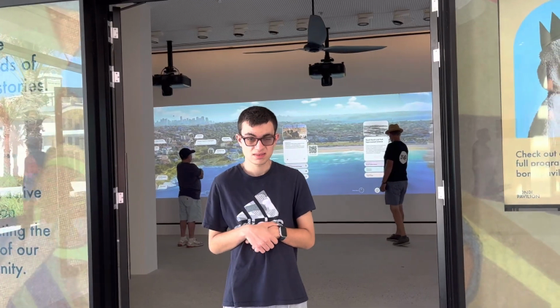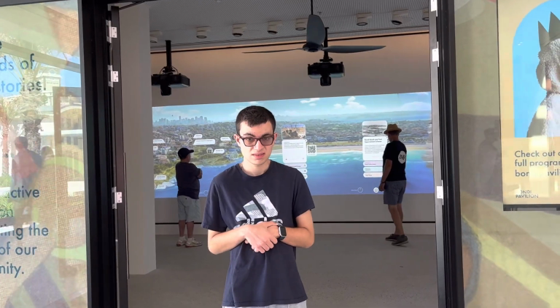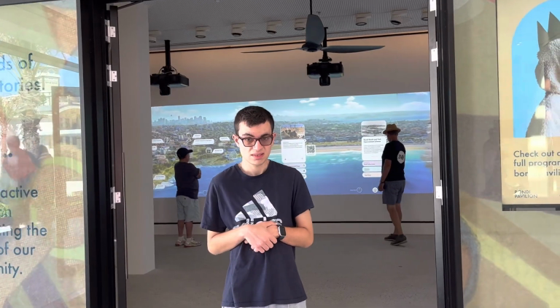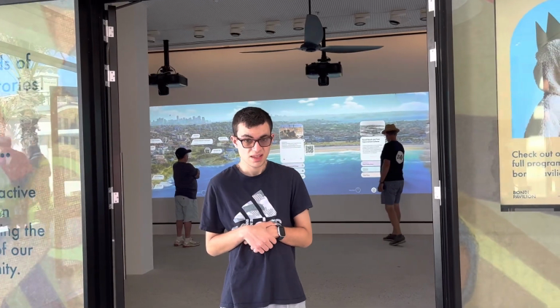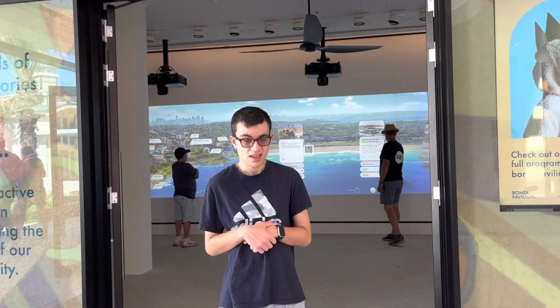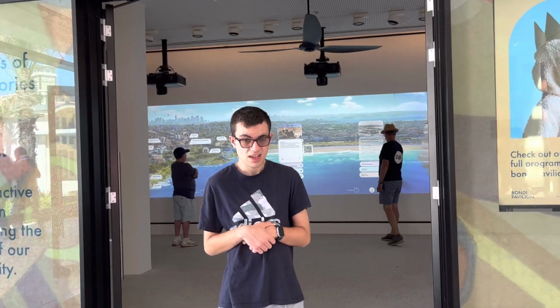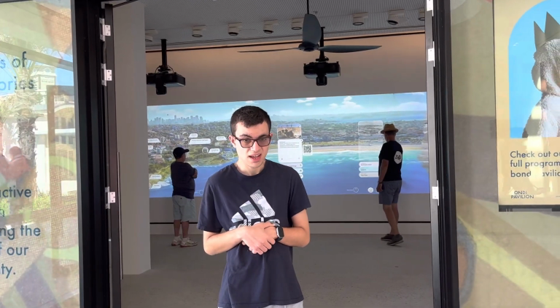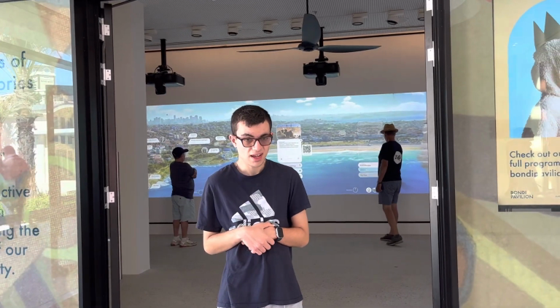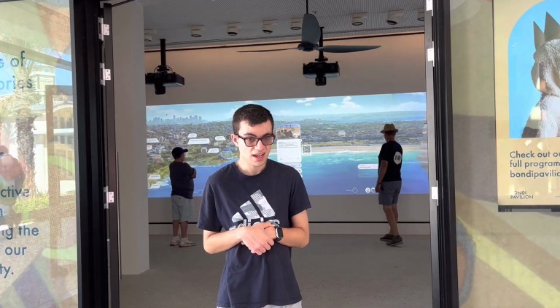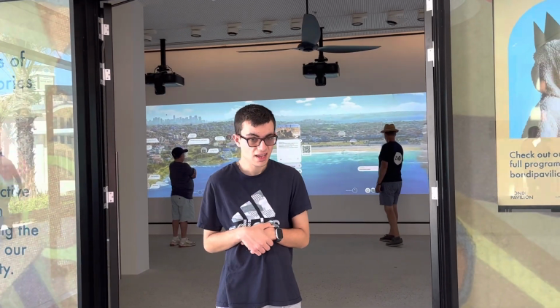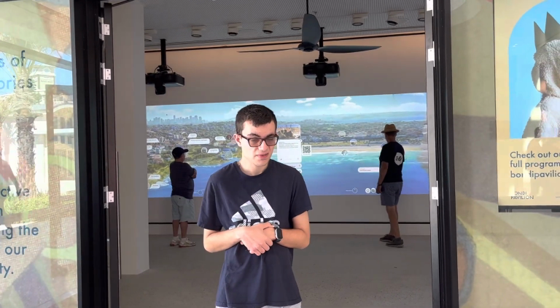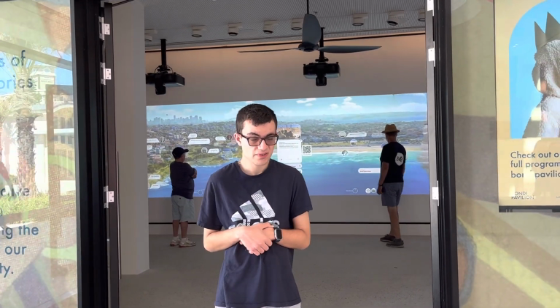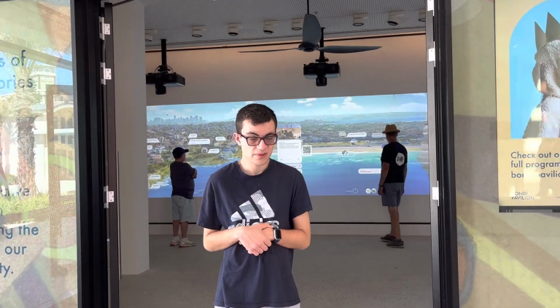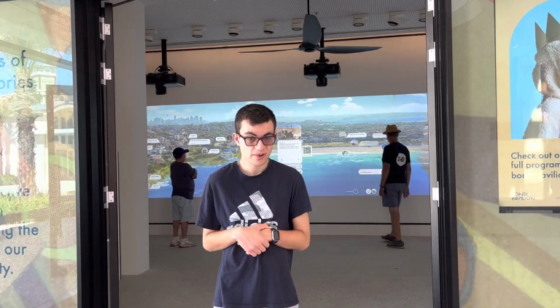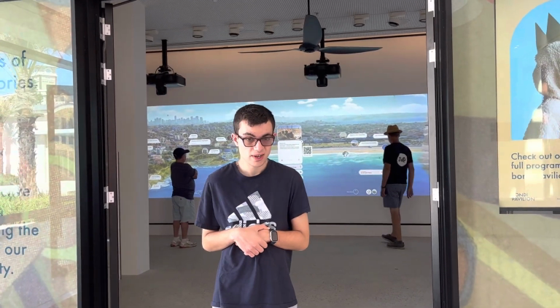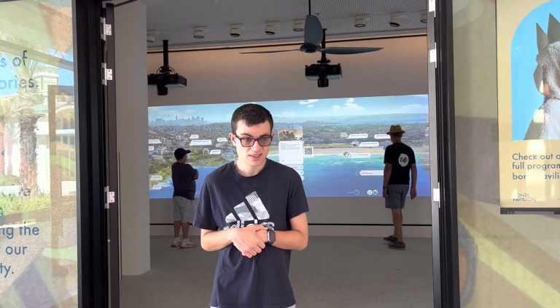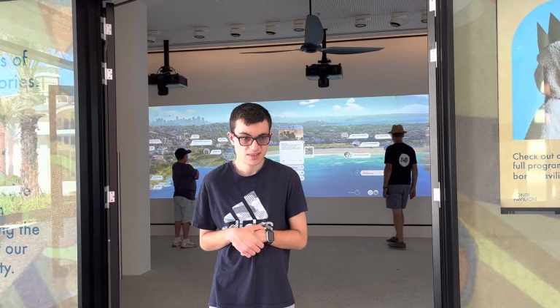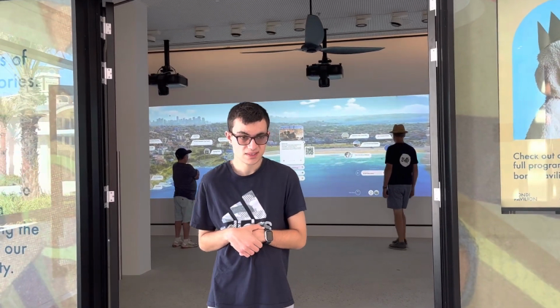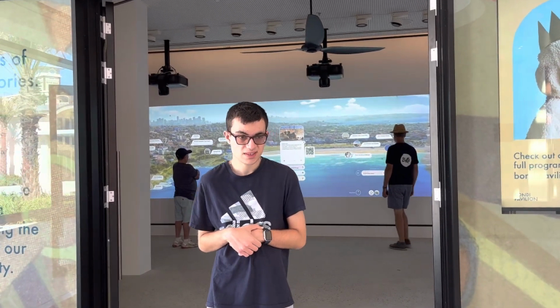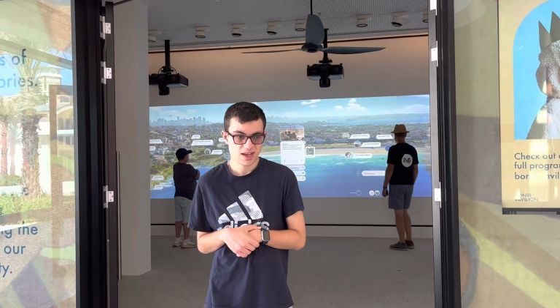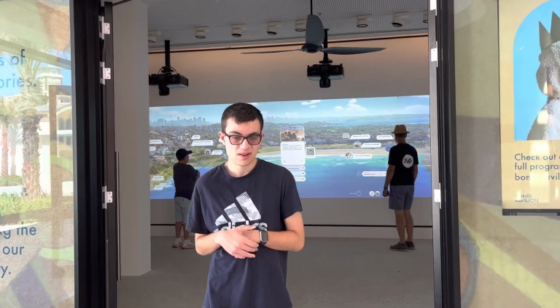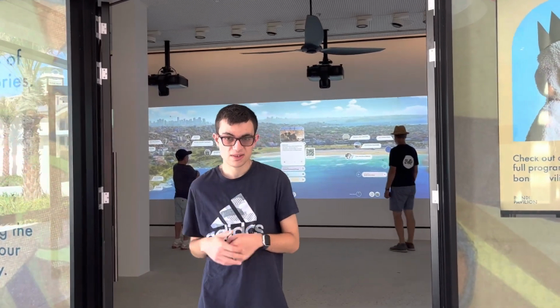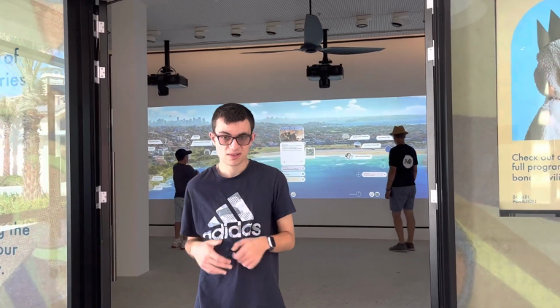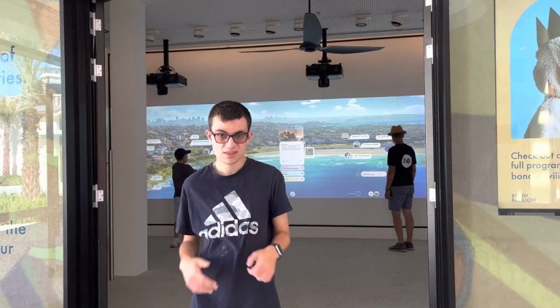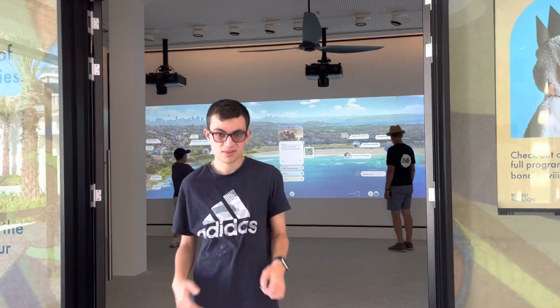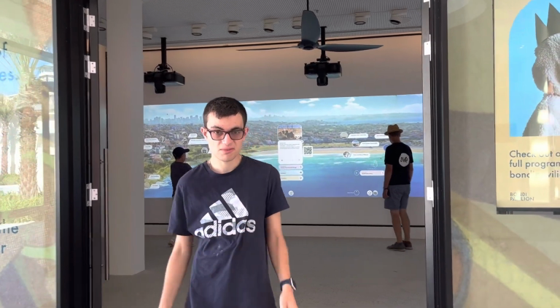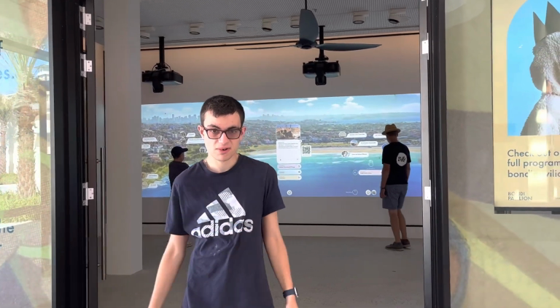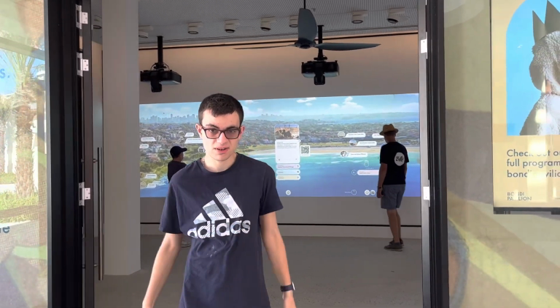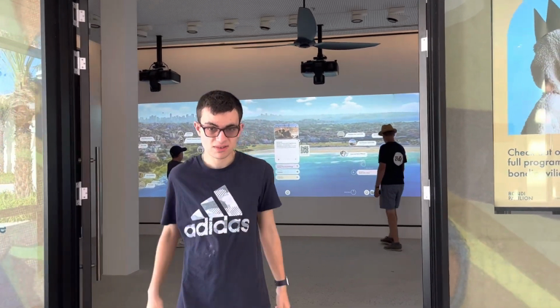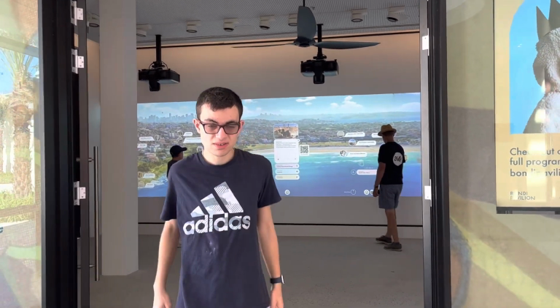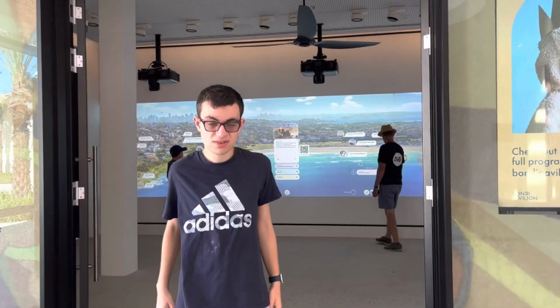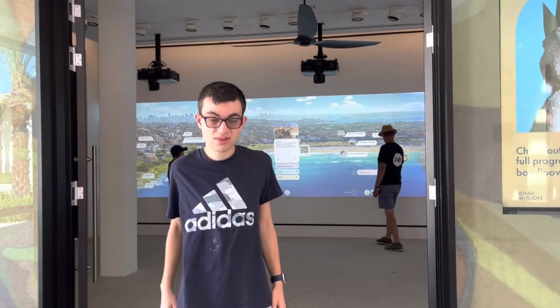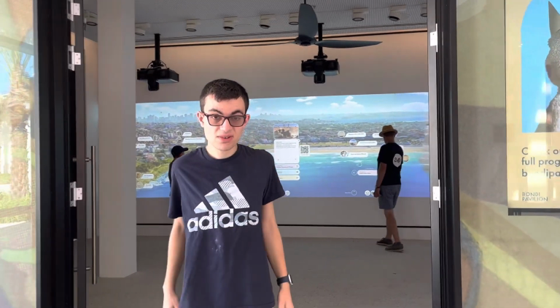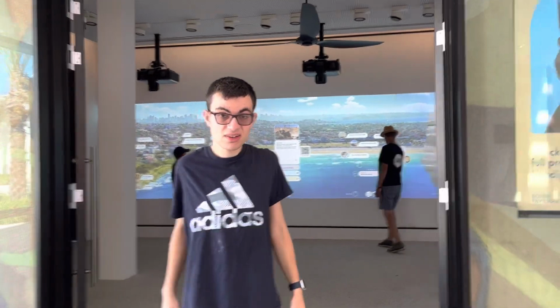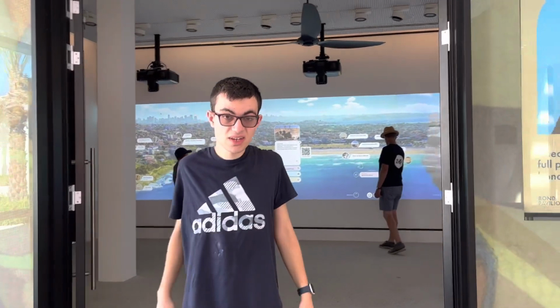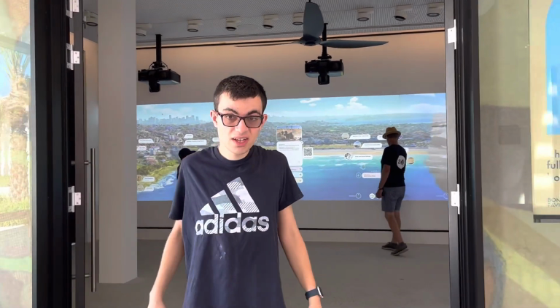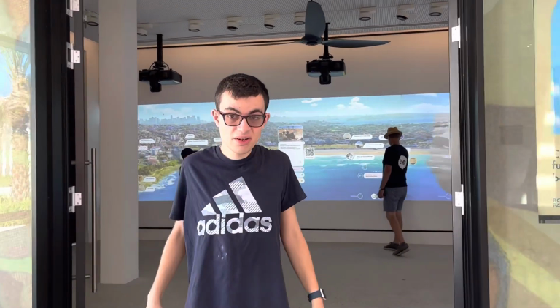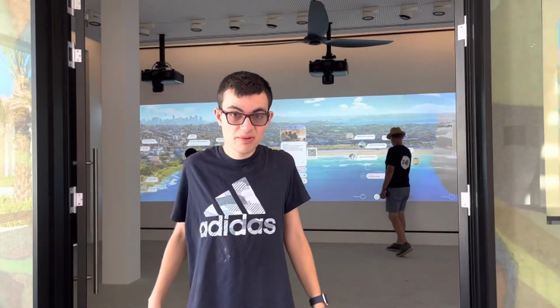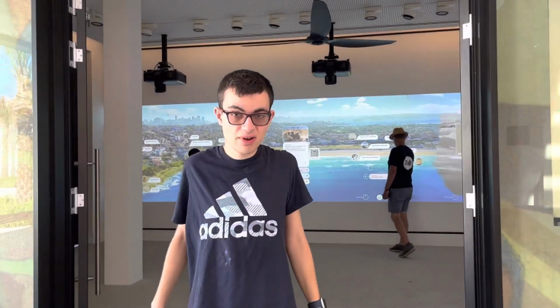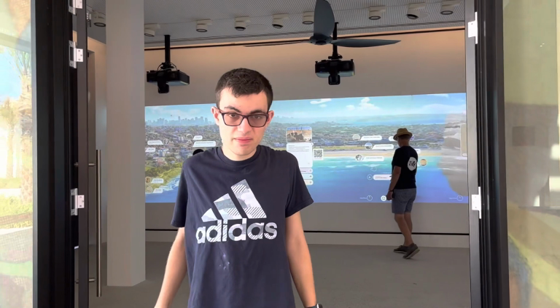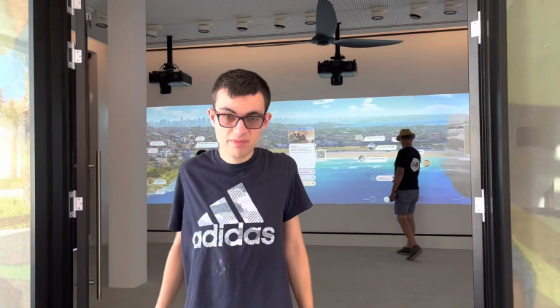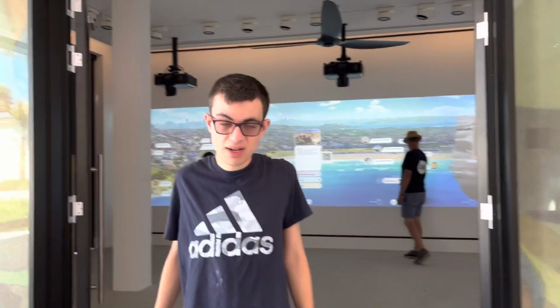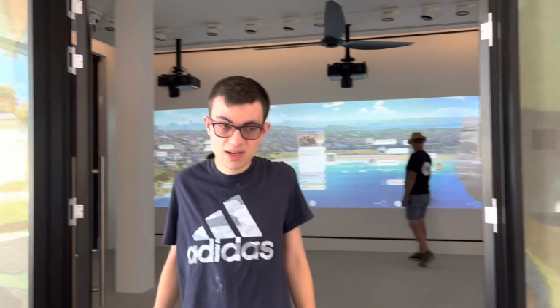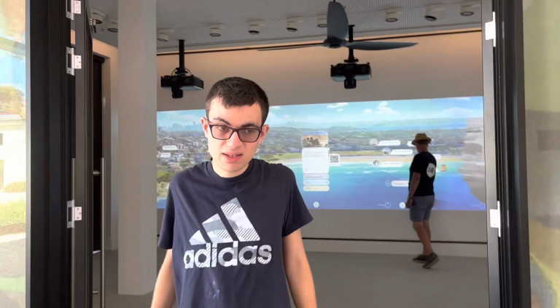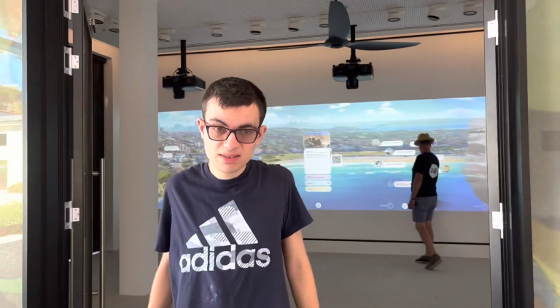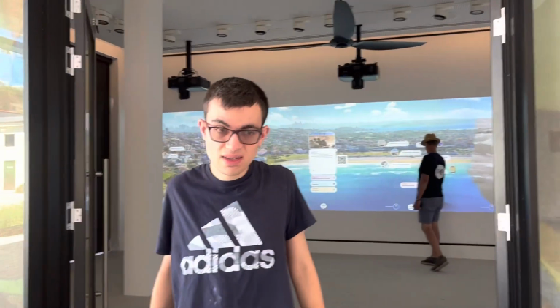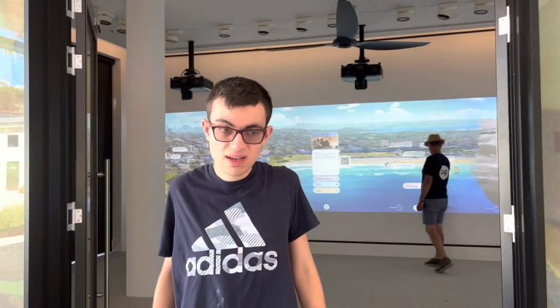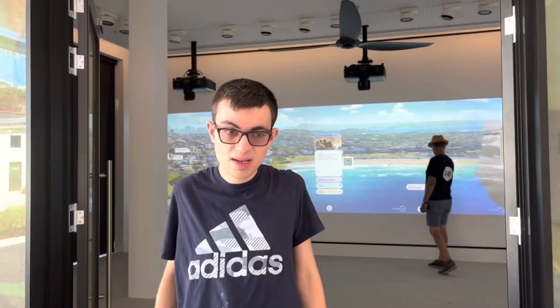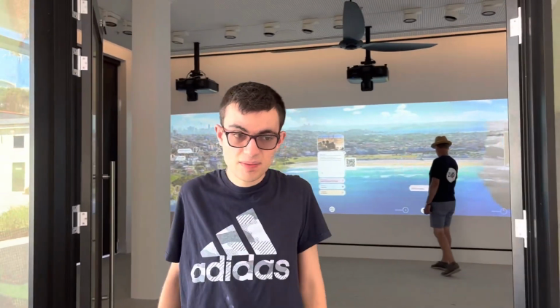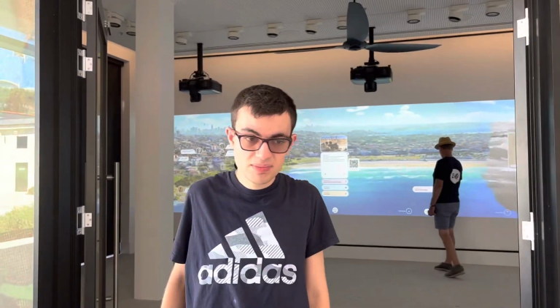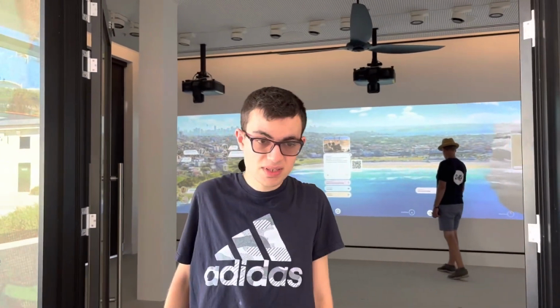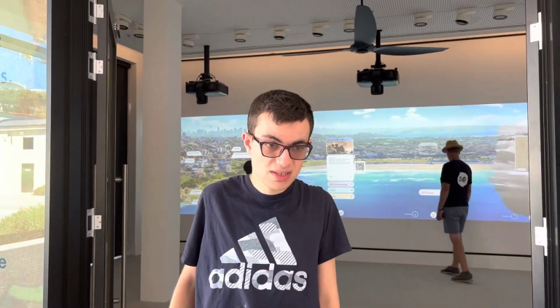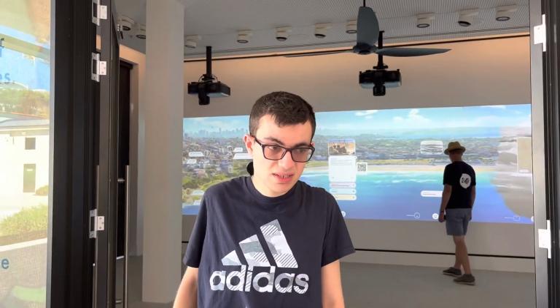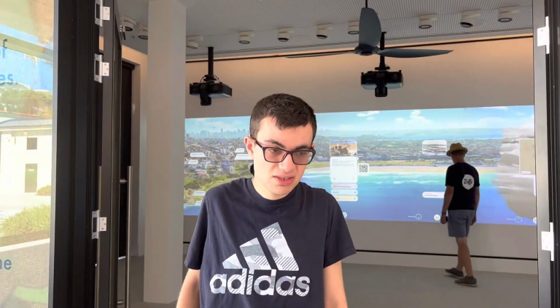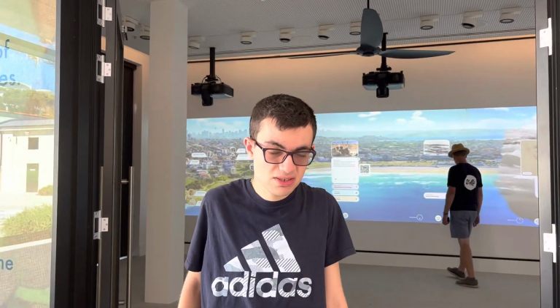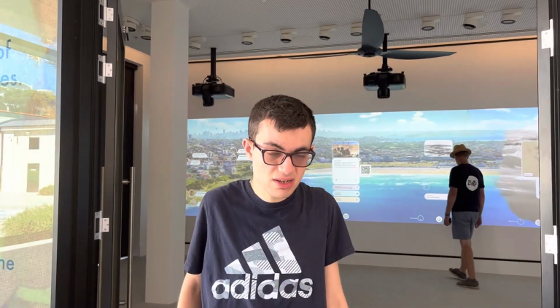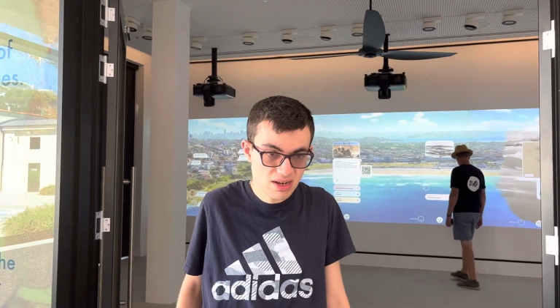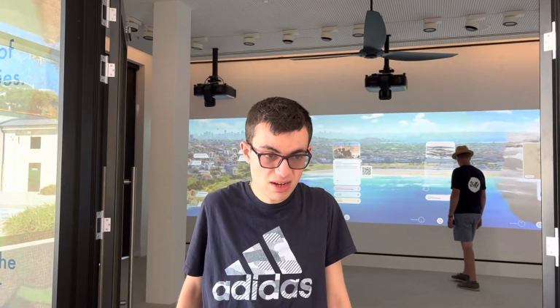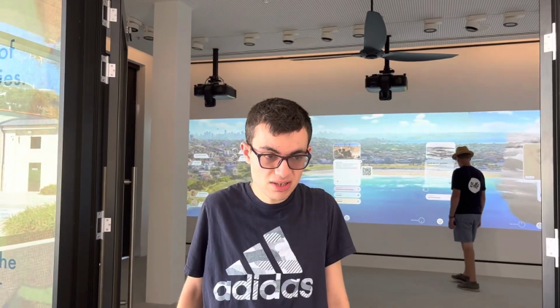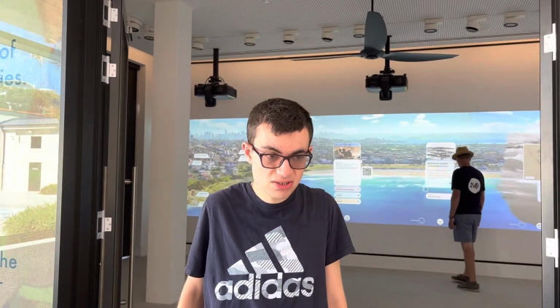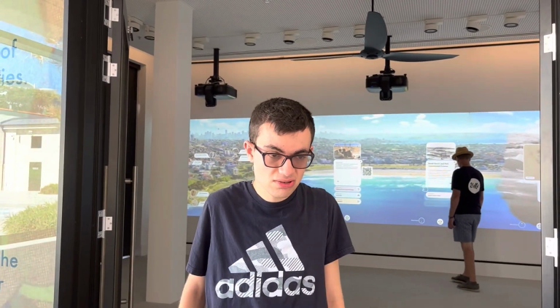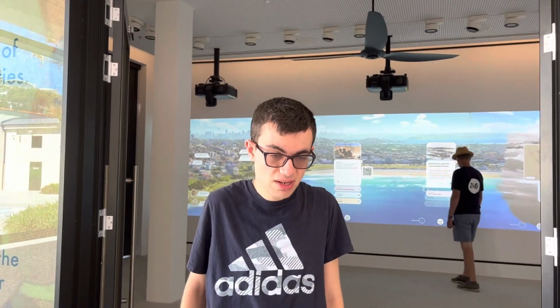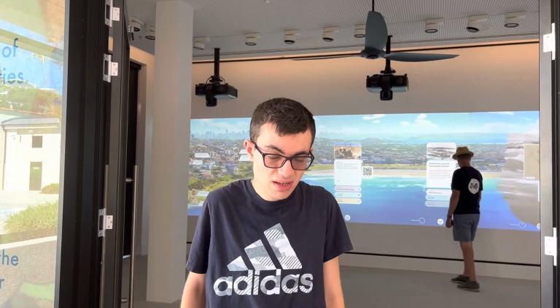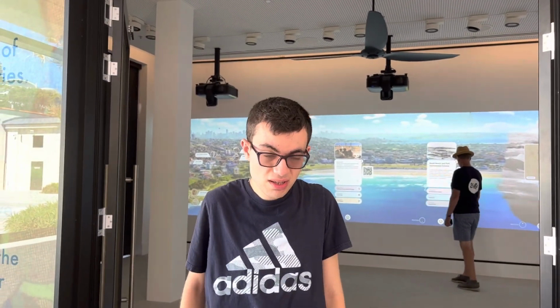Hi everyone, it's Alex's World Tour. We're at Bondi Beach, Australia.